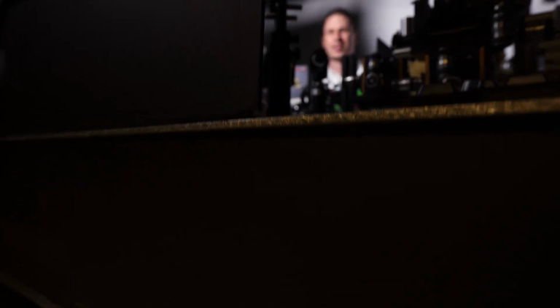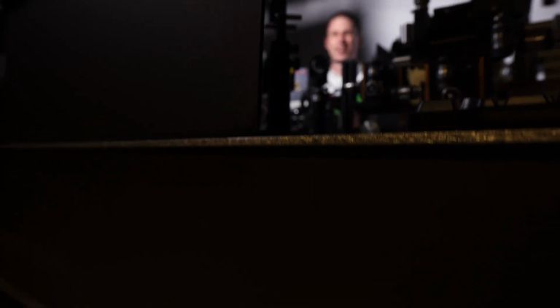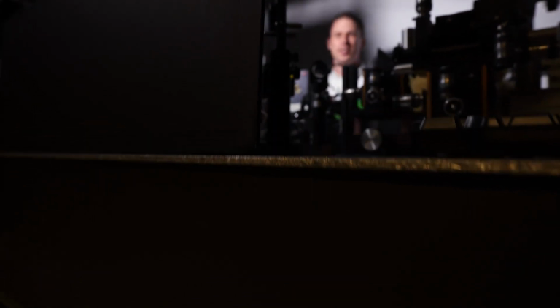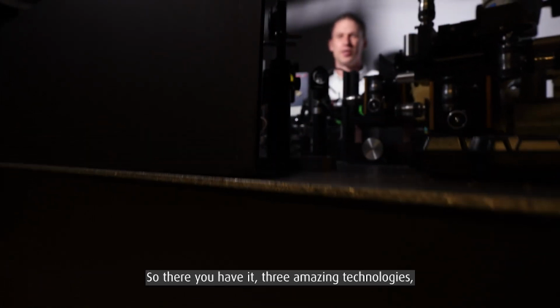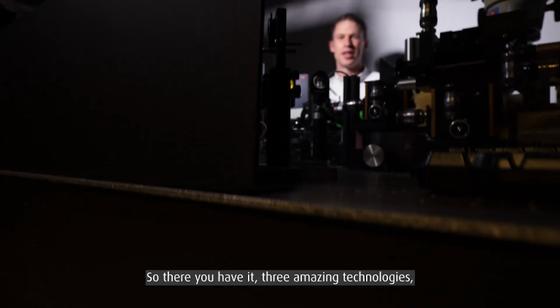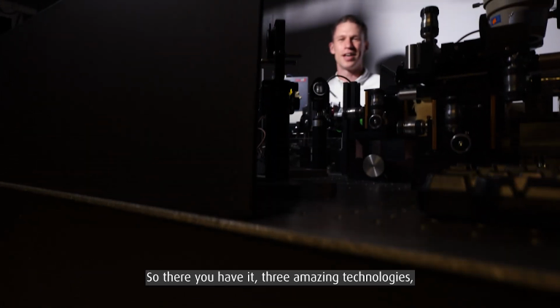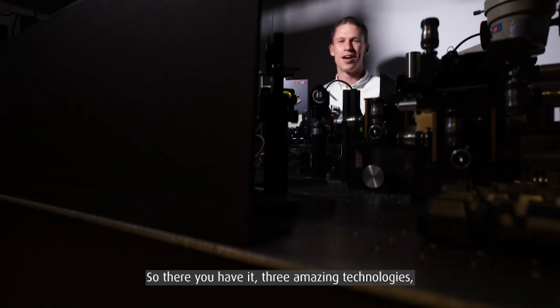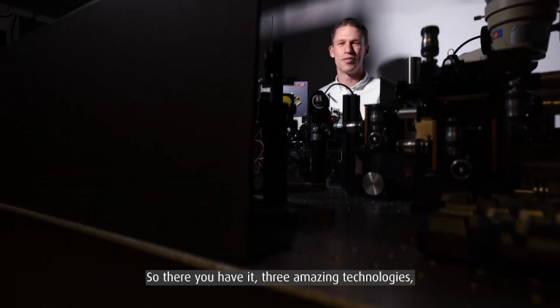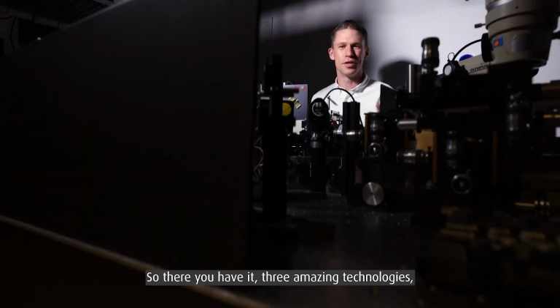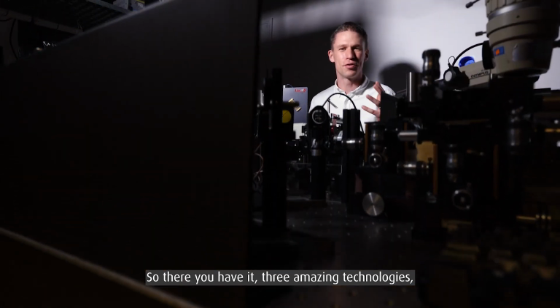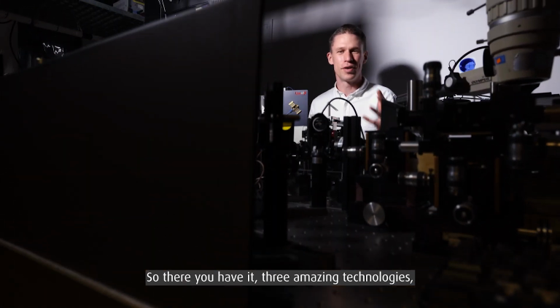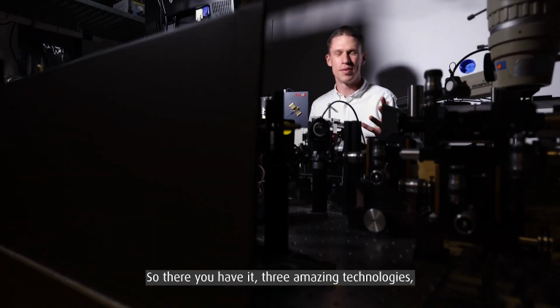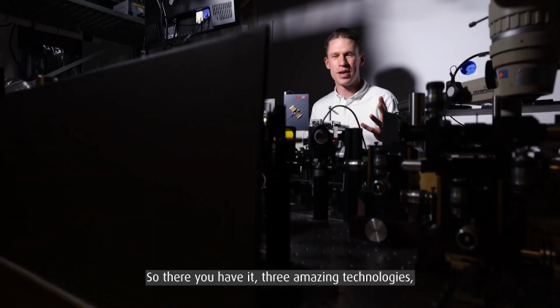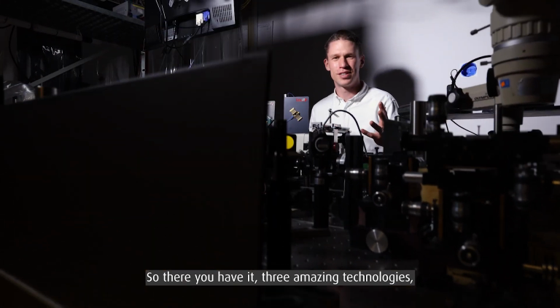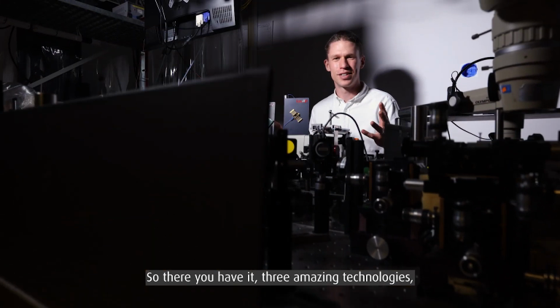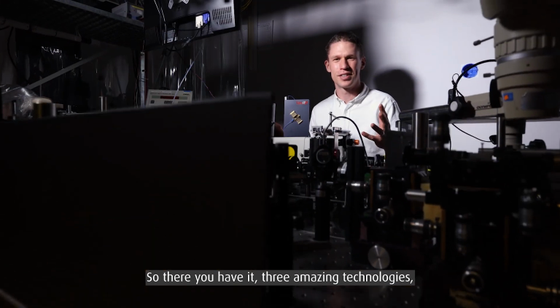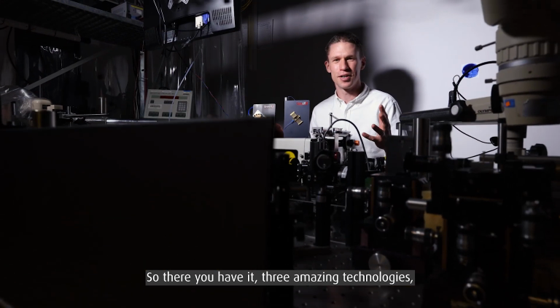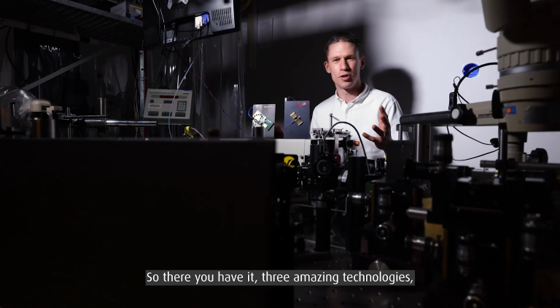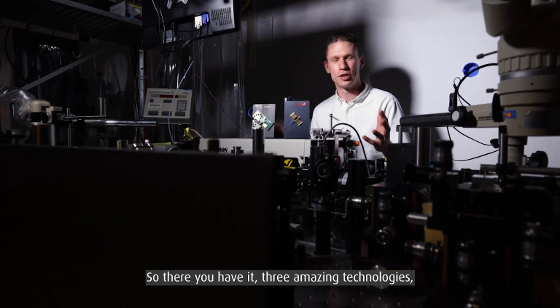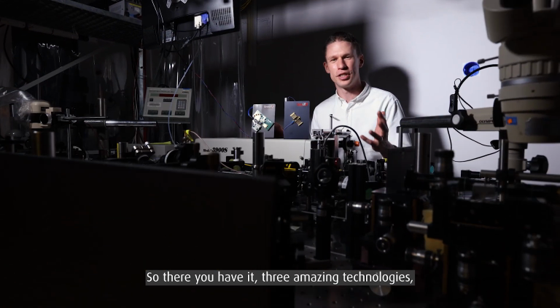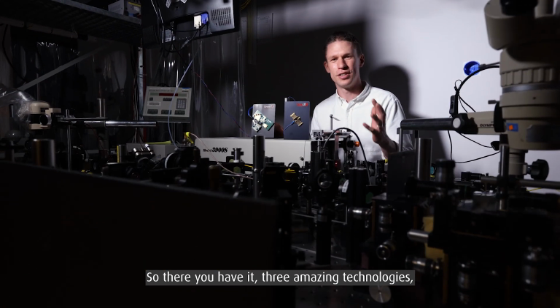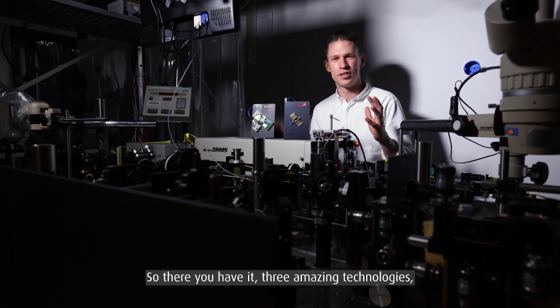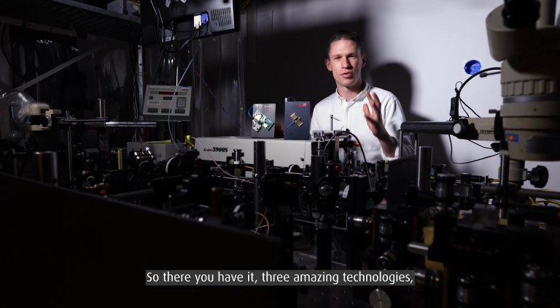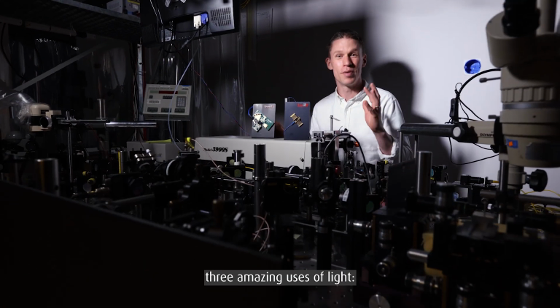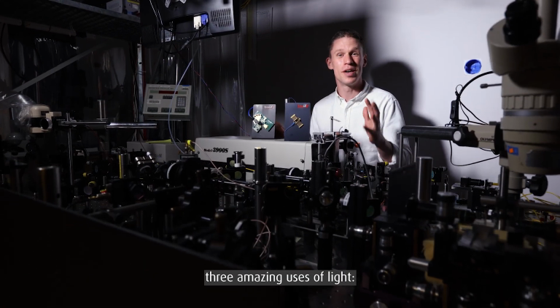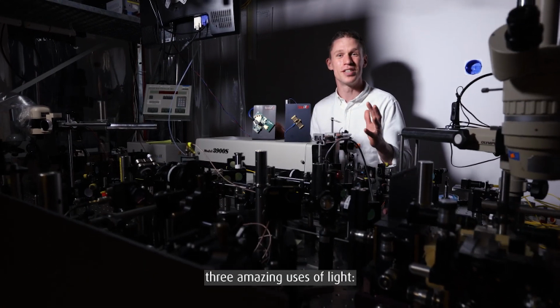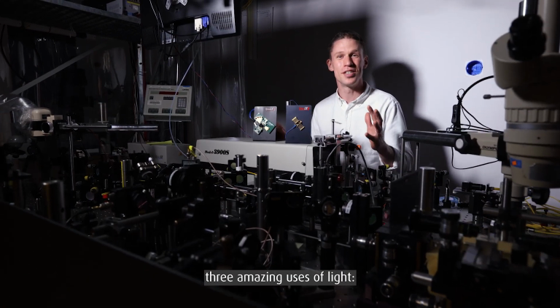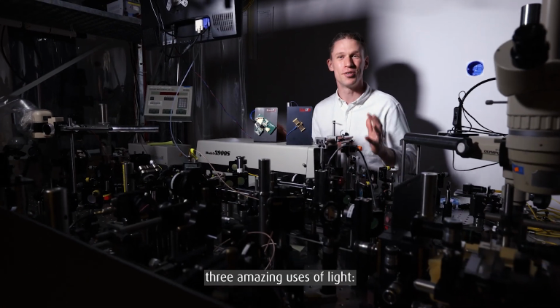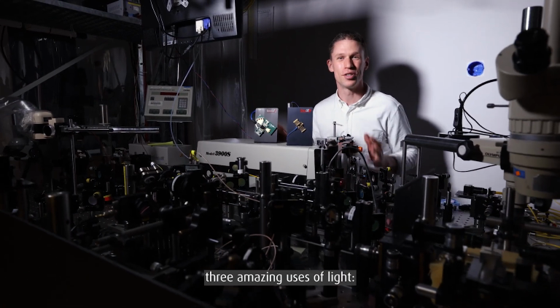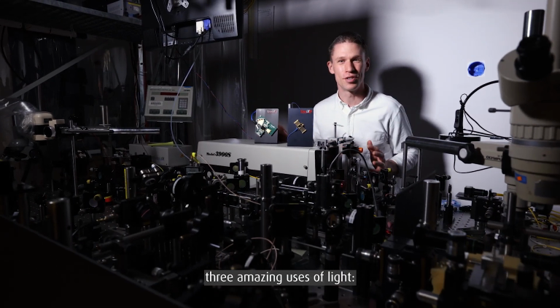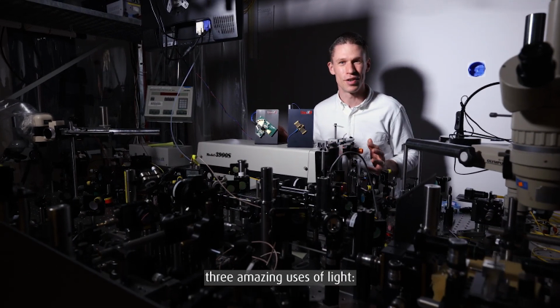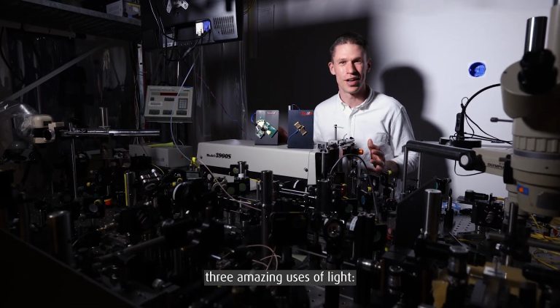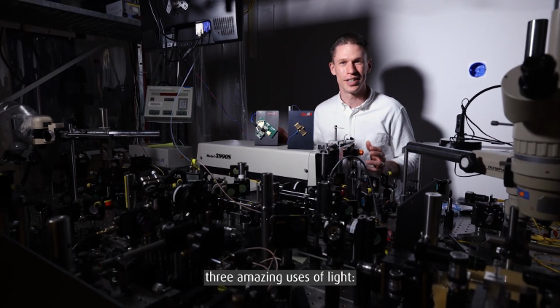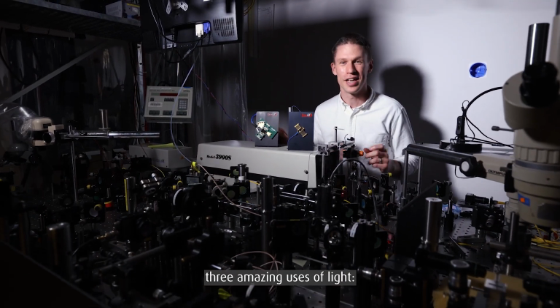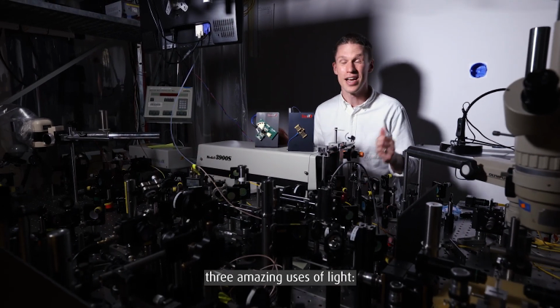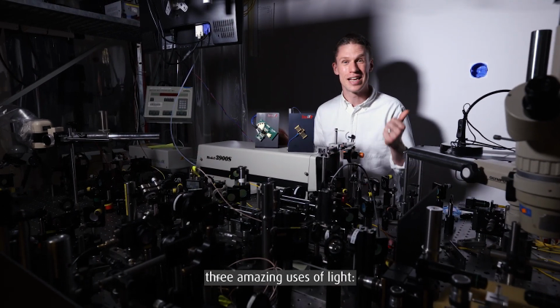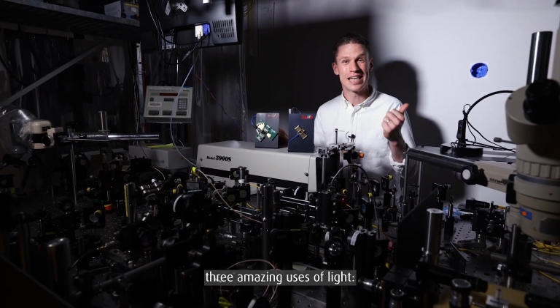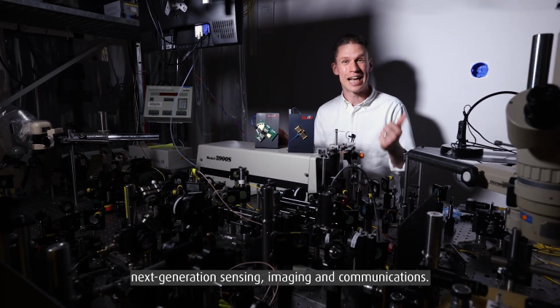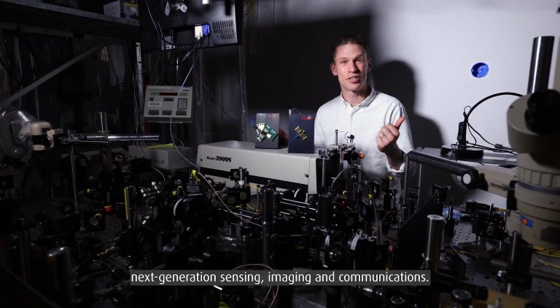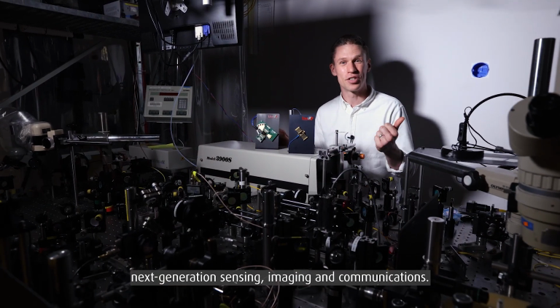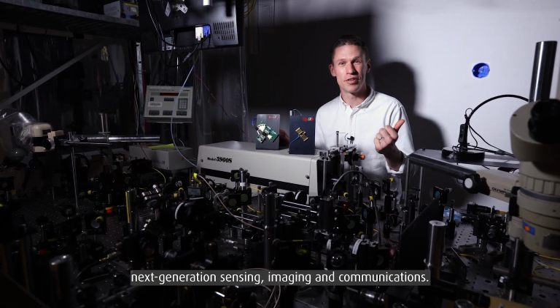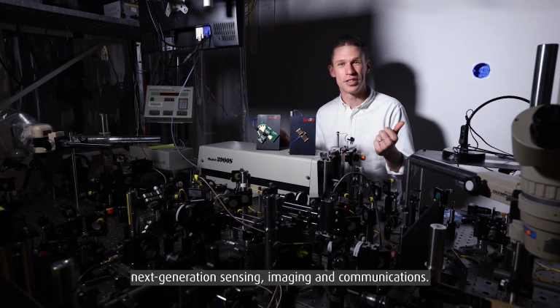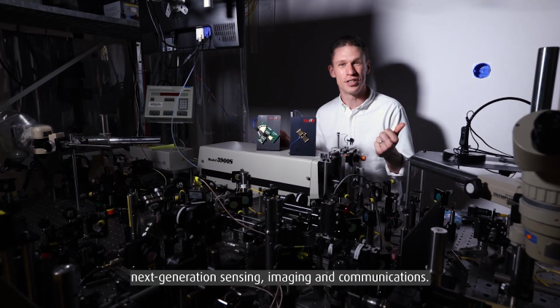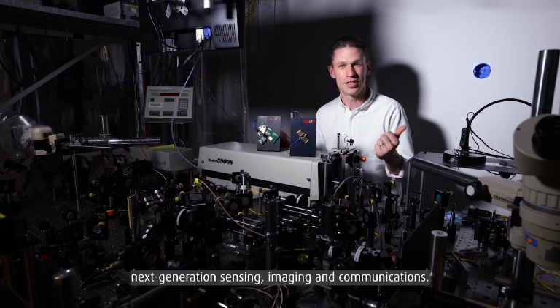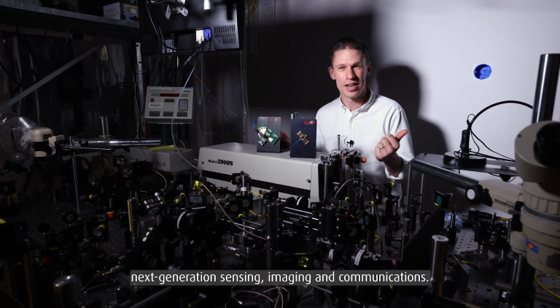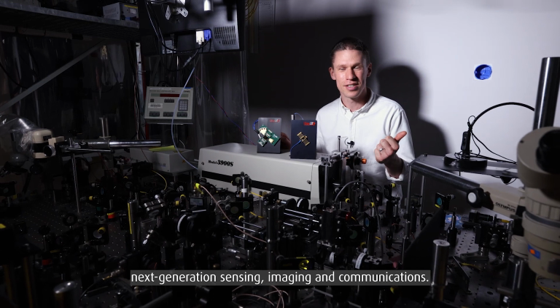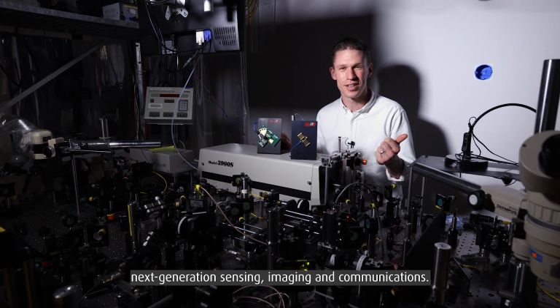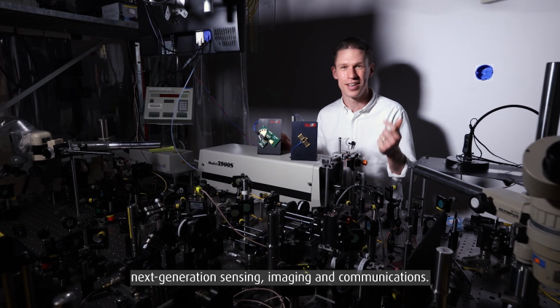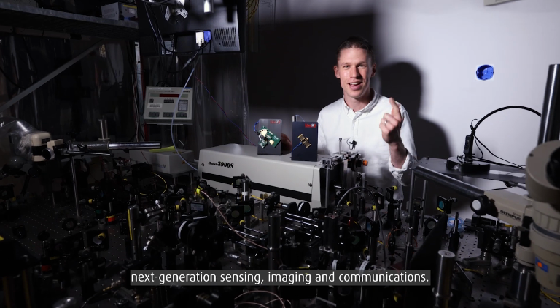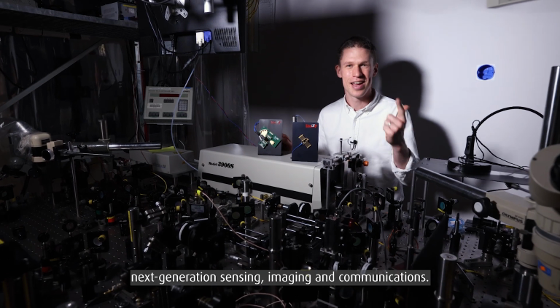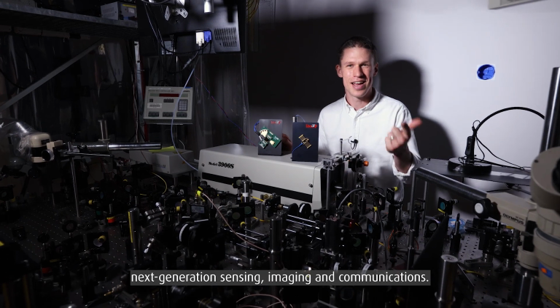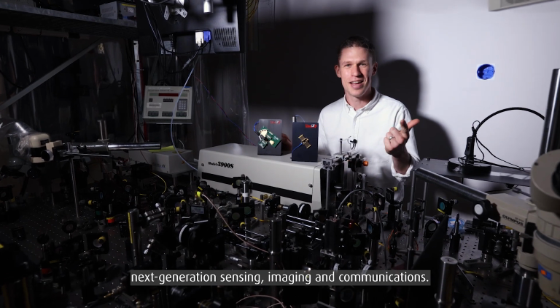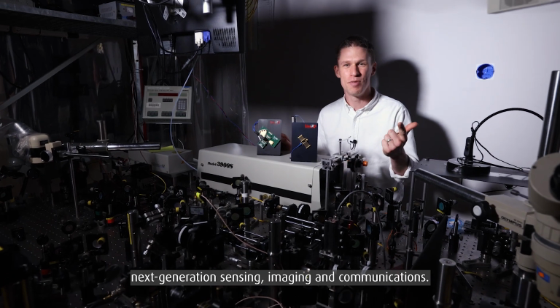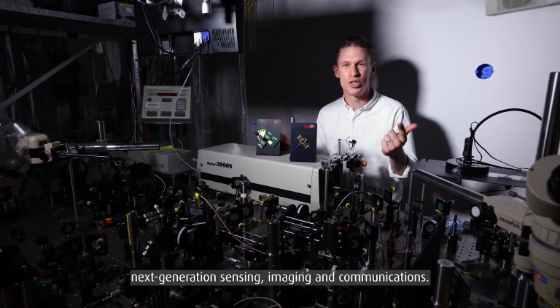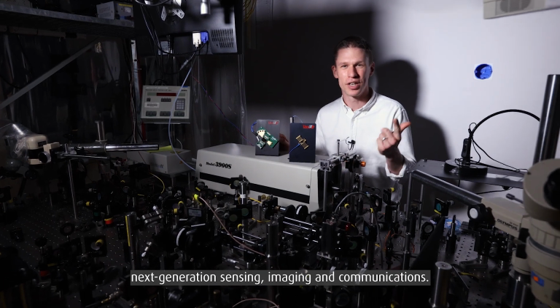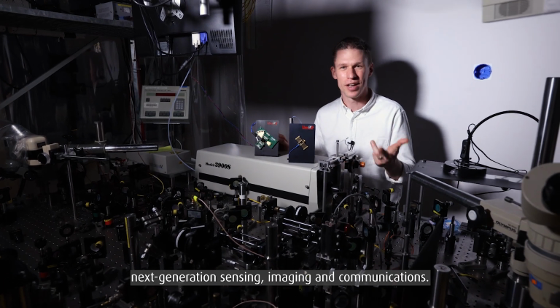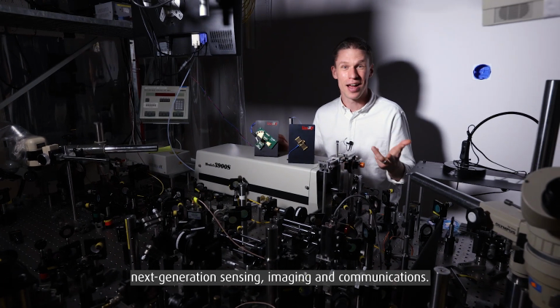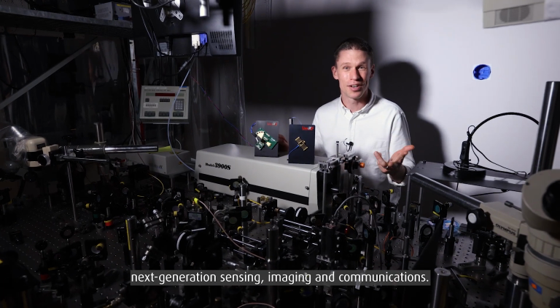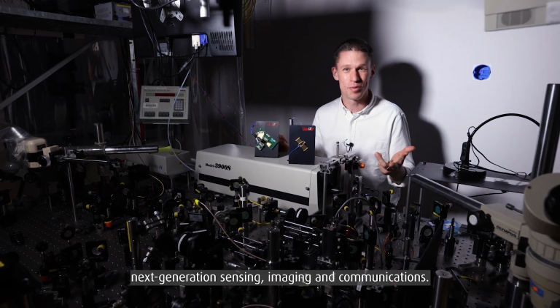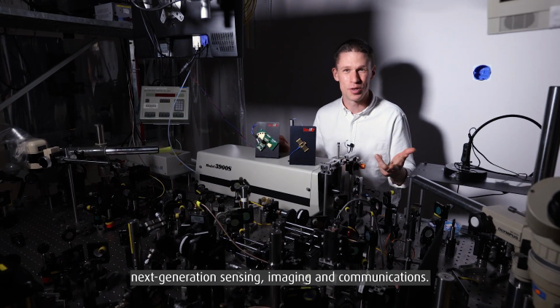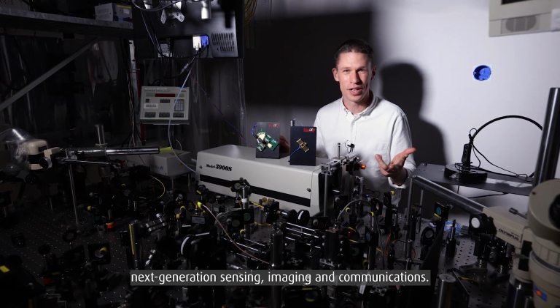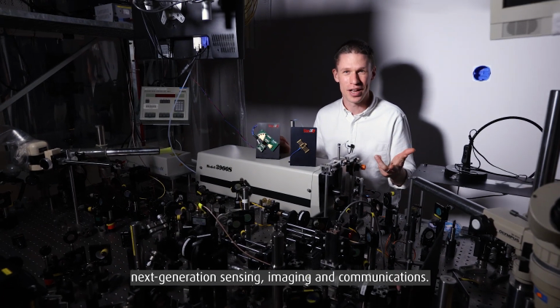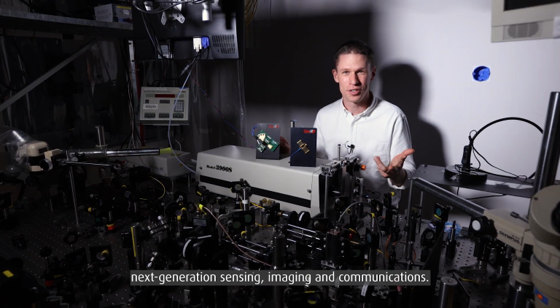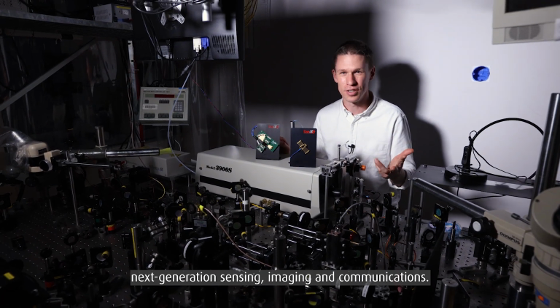So there you have it — three amazing technologies, three amazing uses of light: next-generation sensing, imaging, and communications.